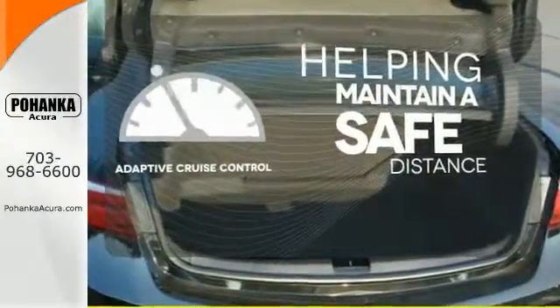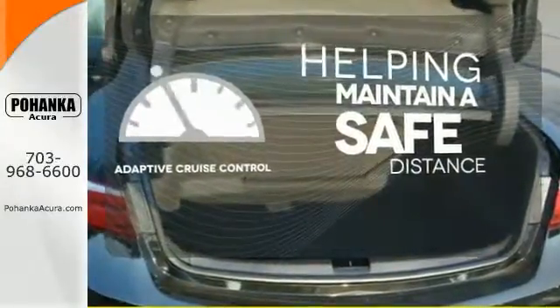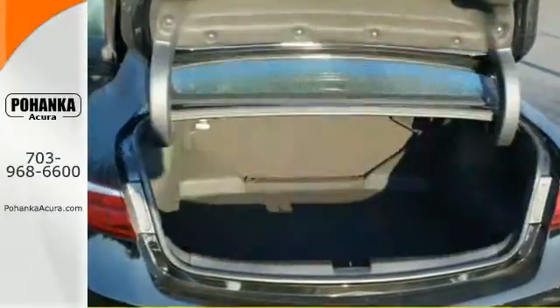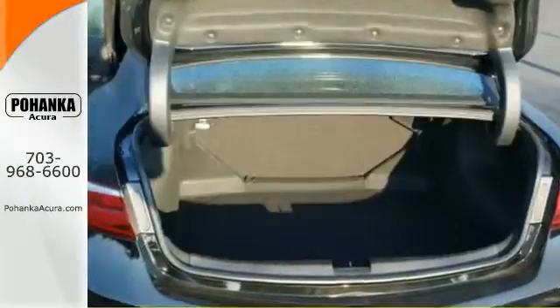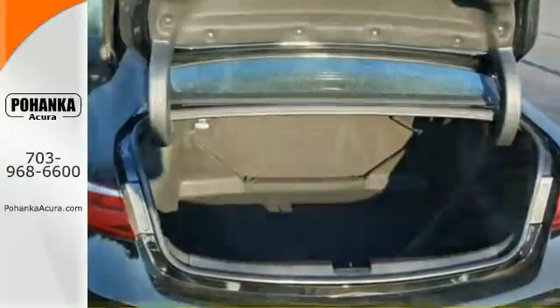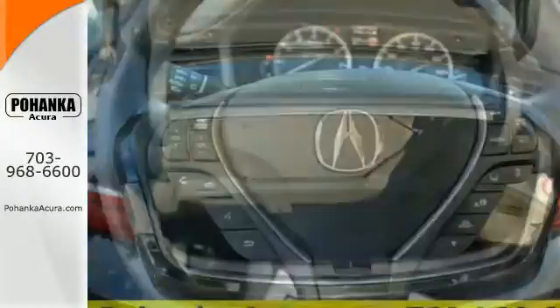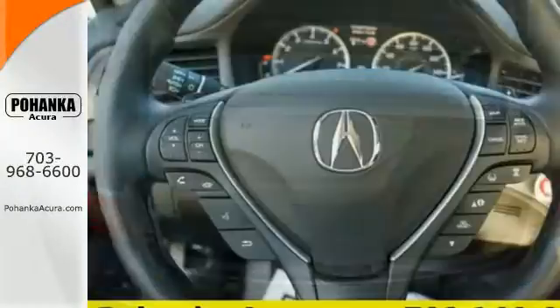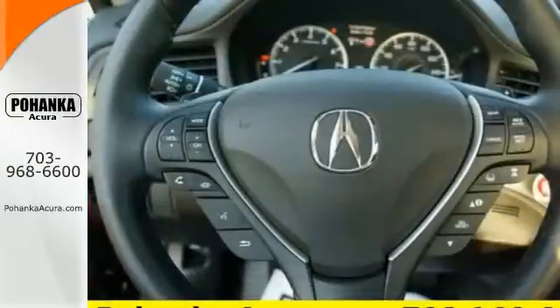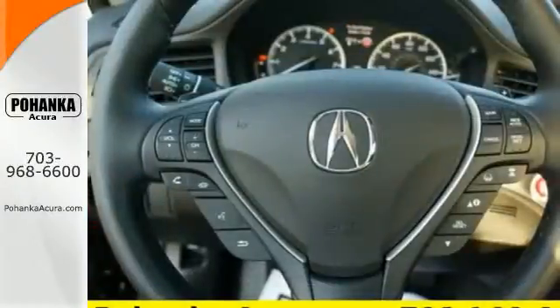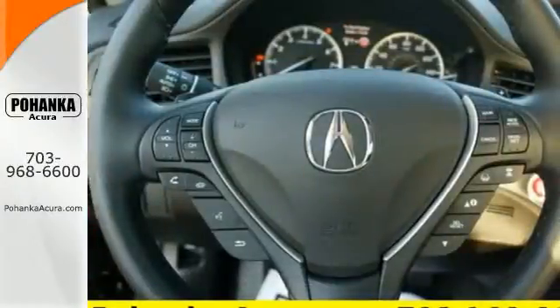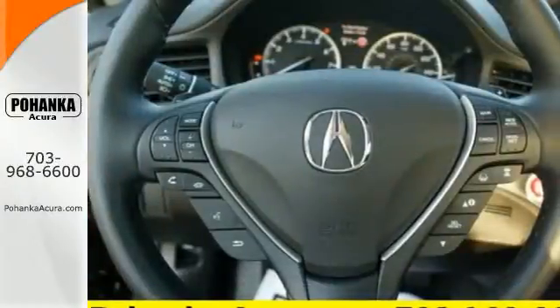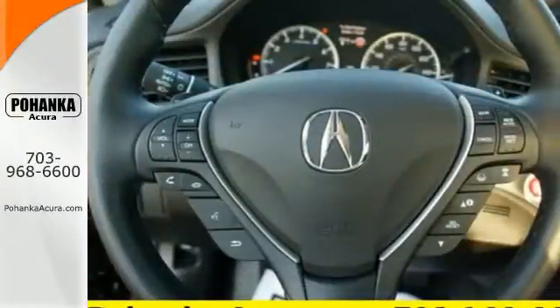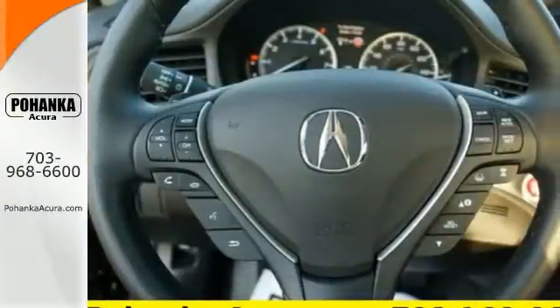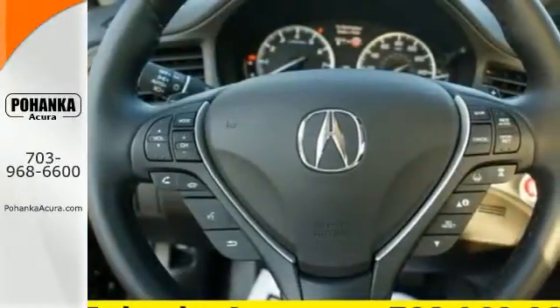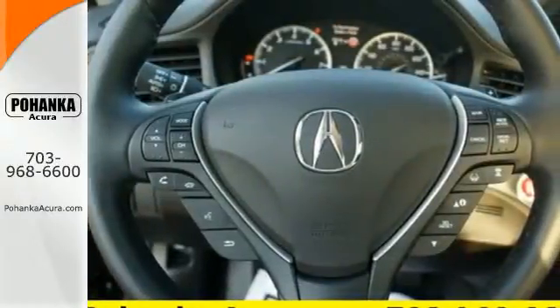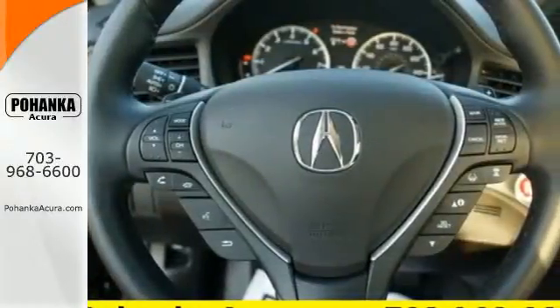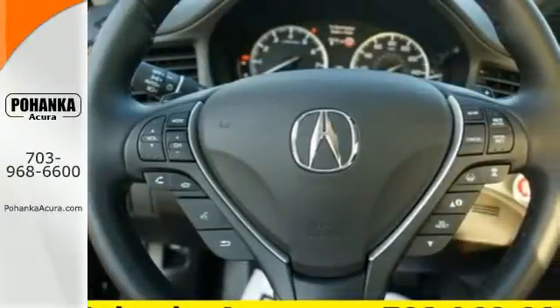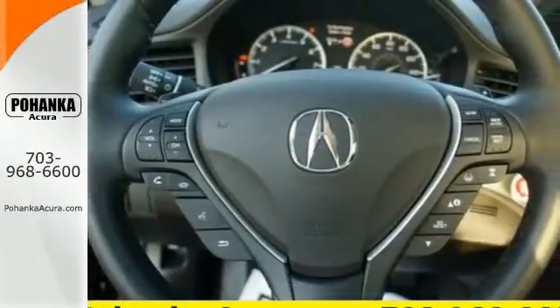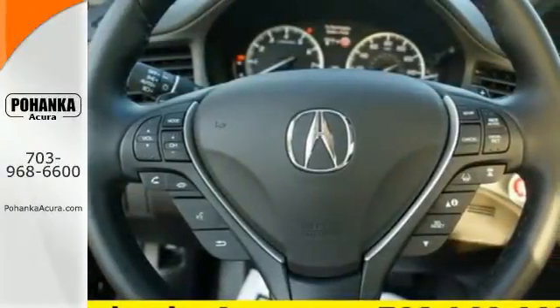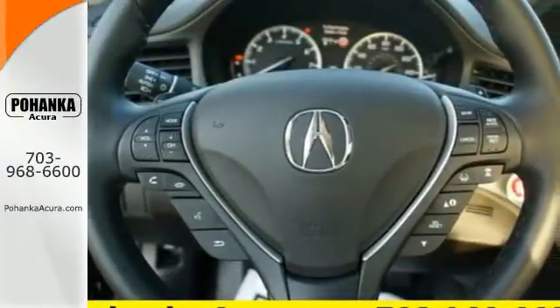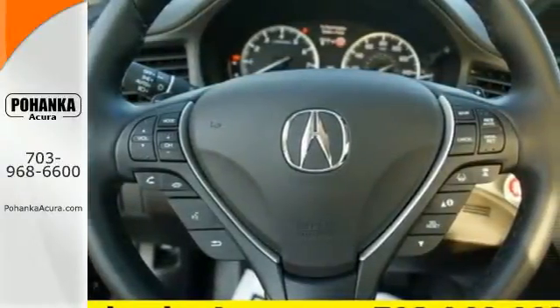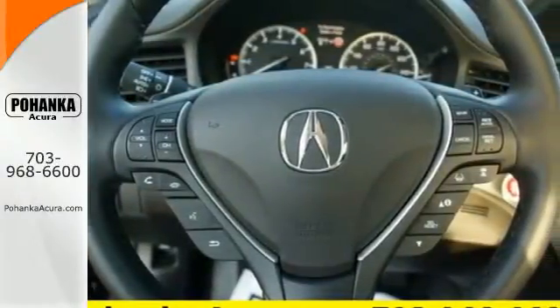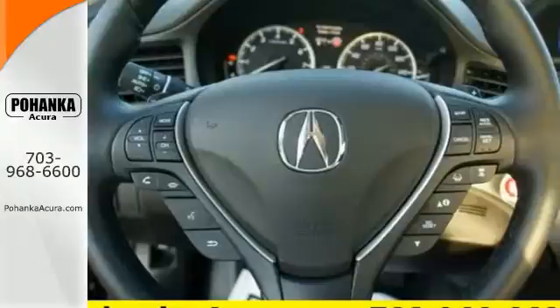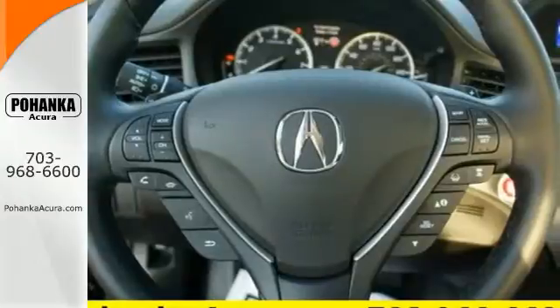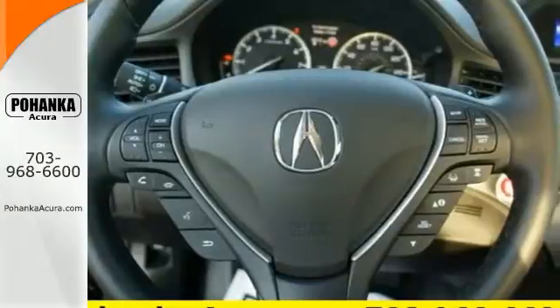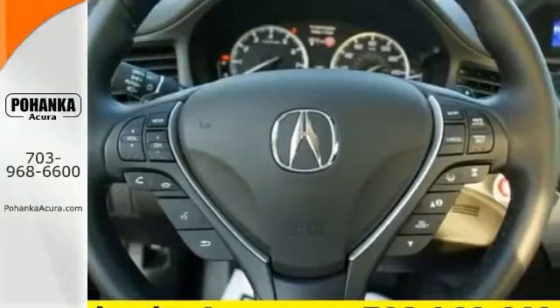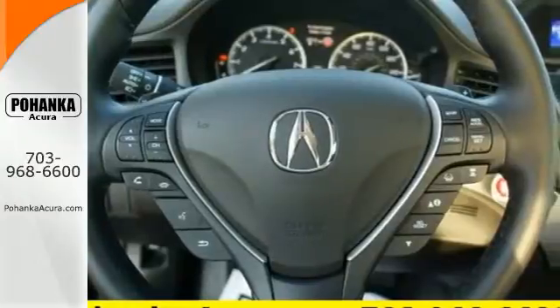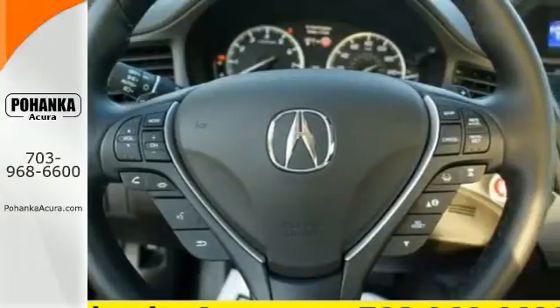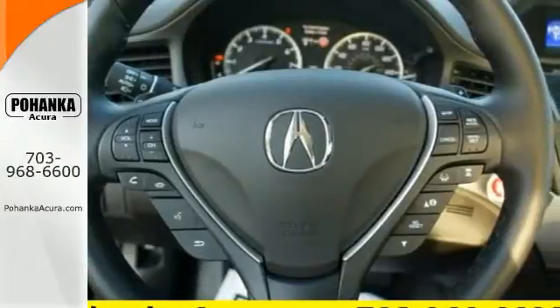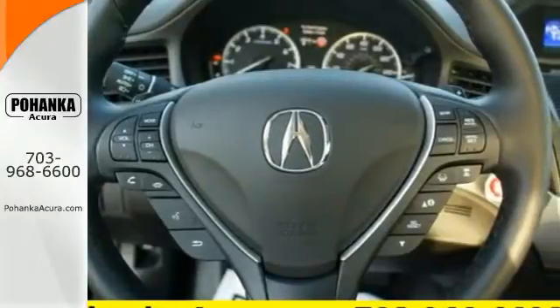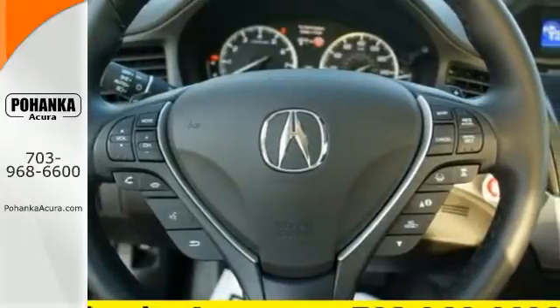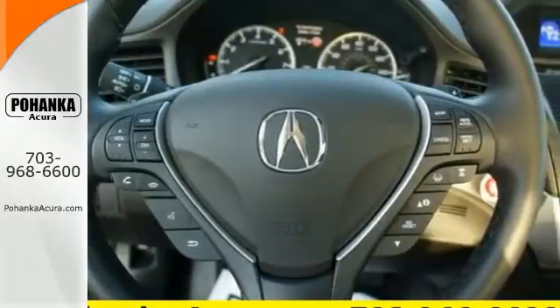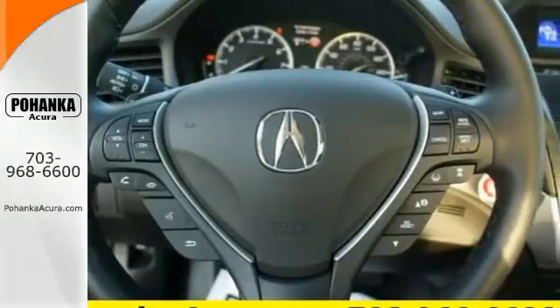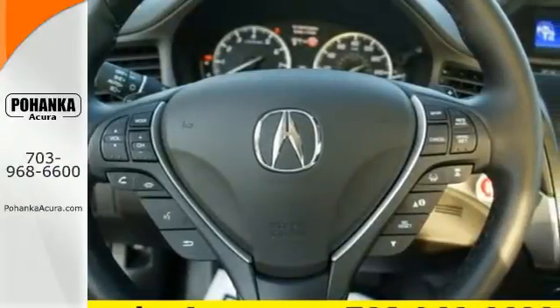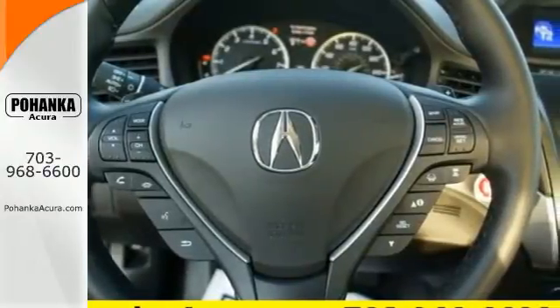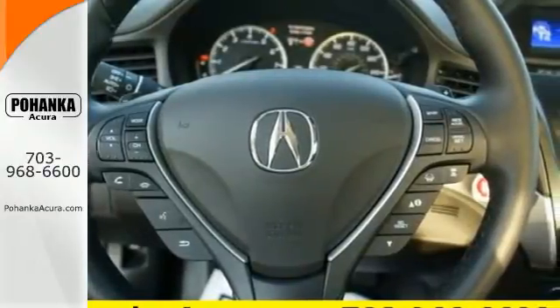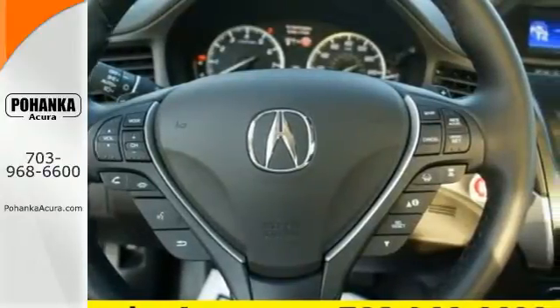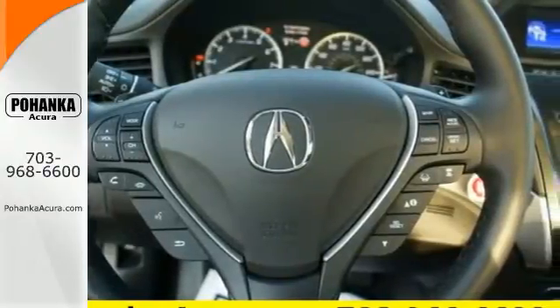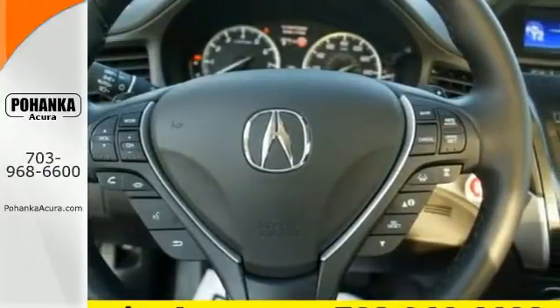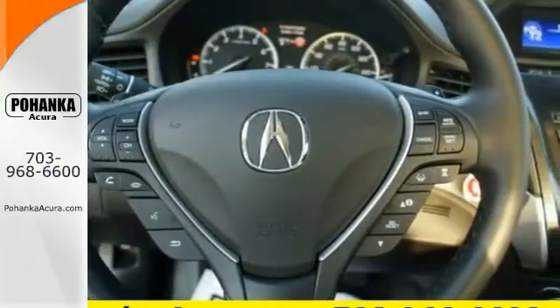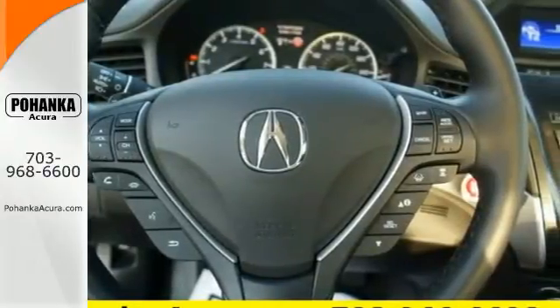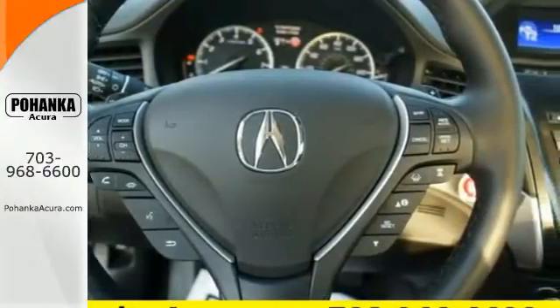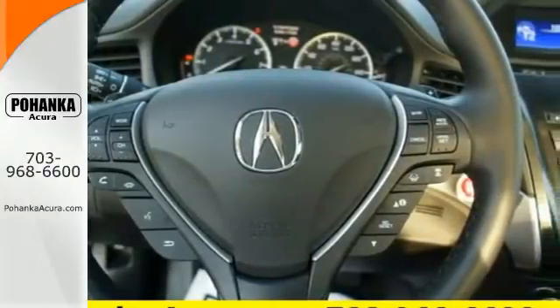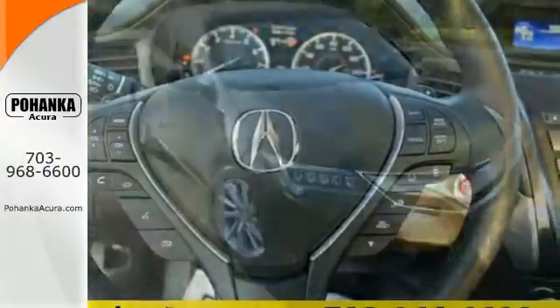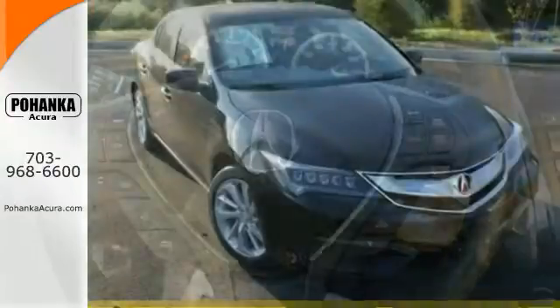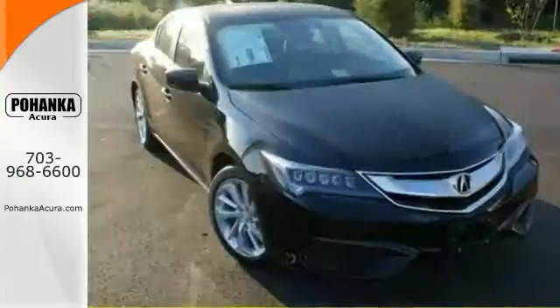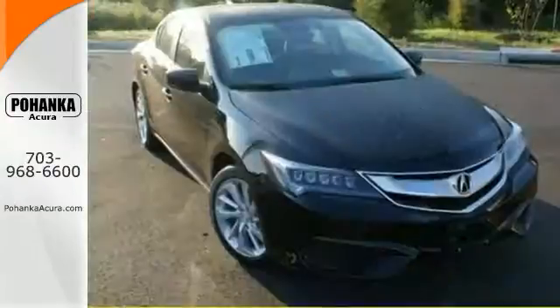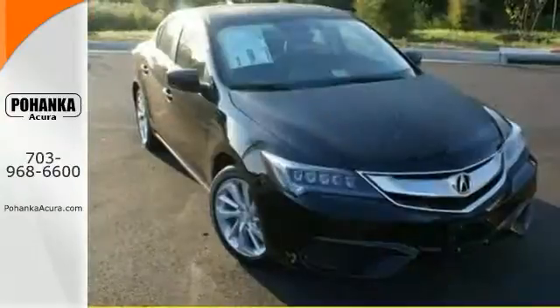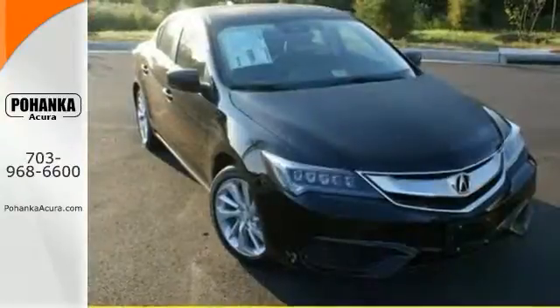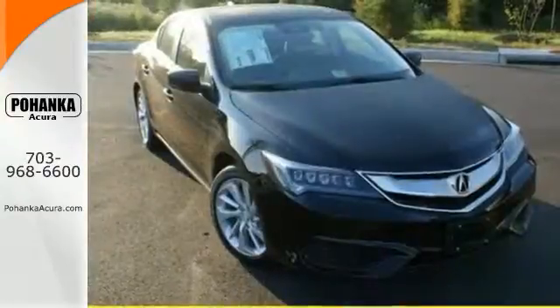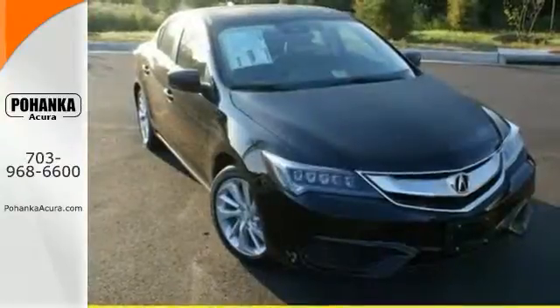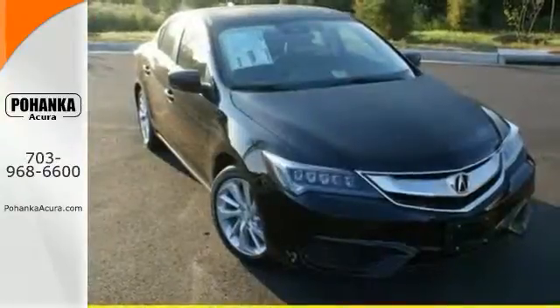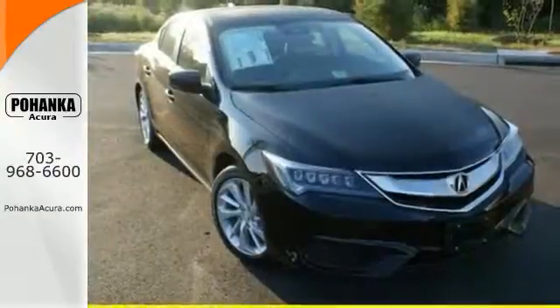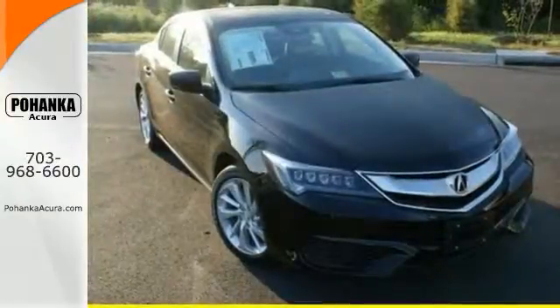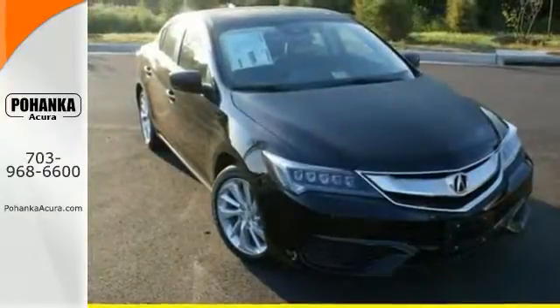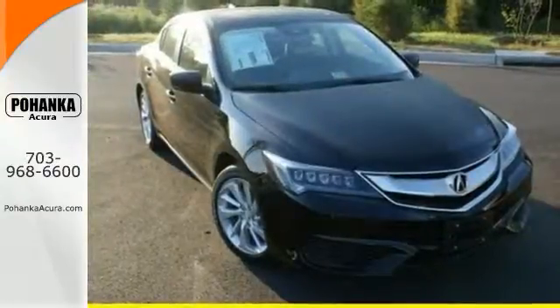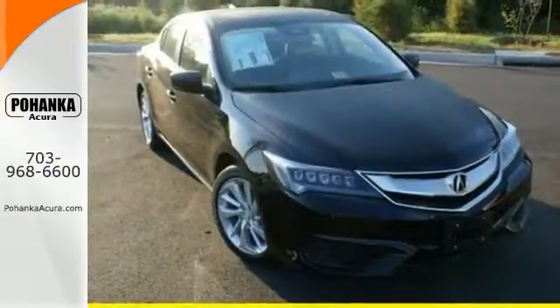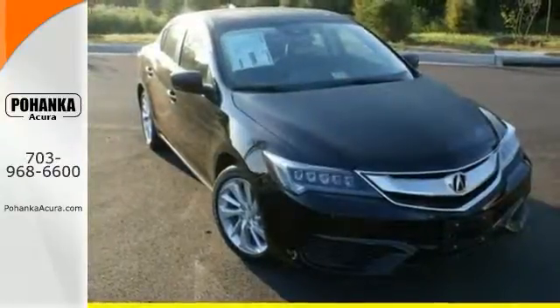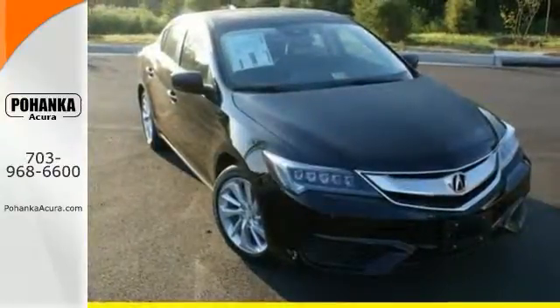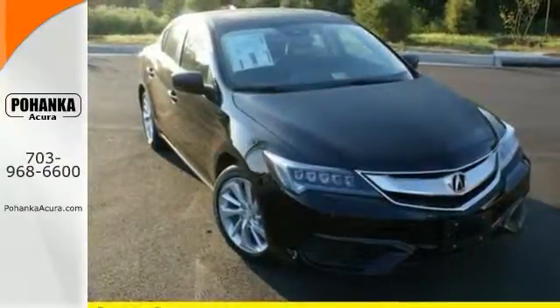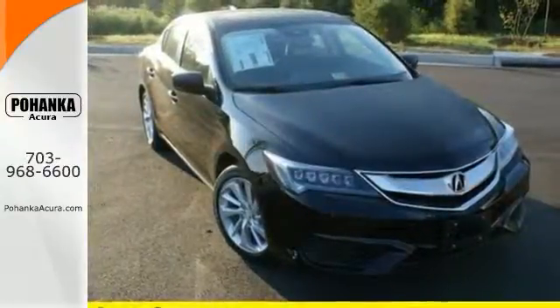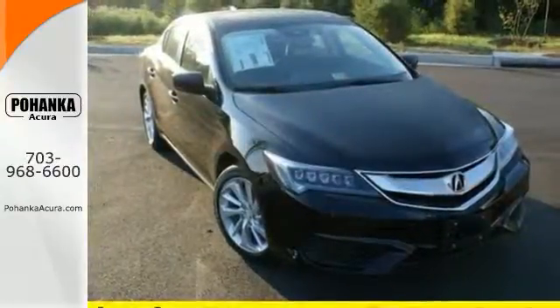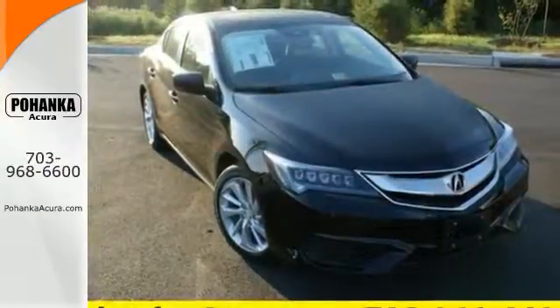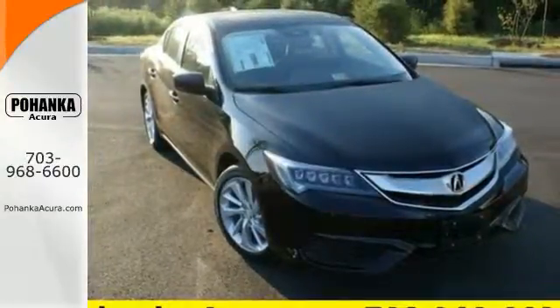Subtle, stunning, sensational — this ILX makes driving a joy. Come and get behind the wheel today.